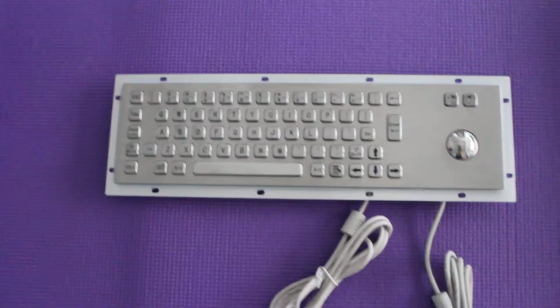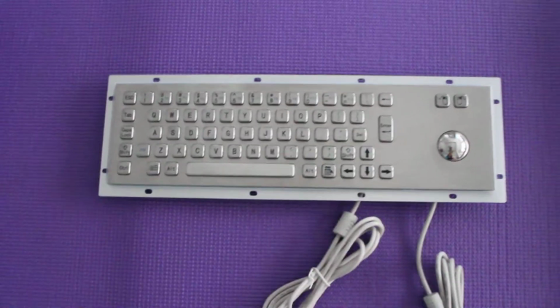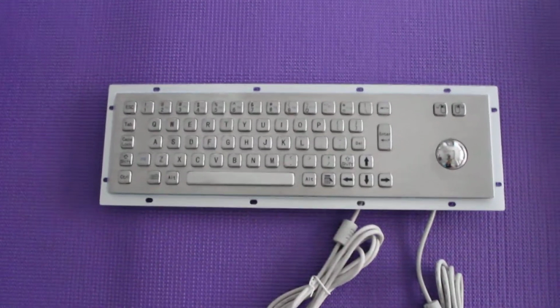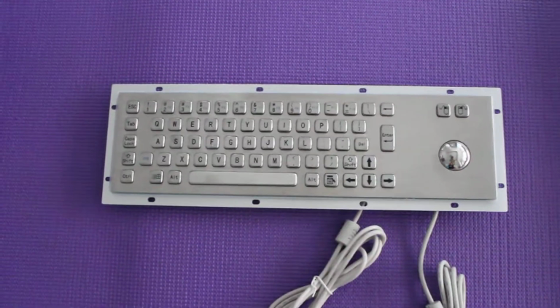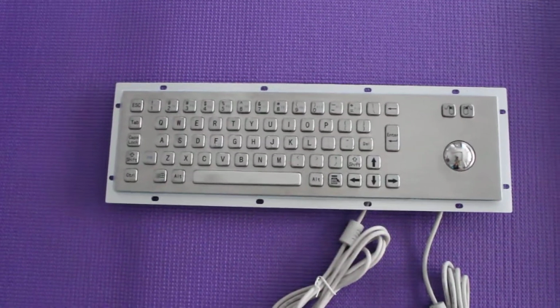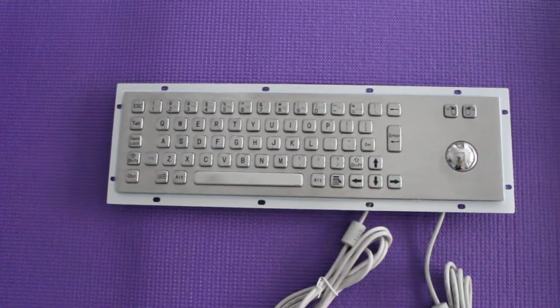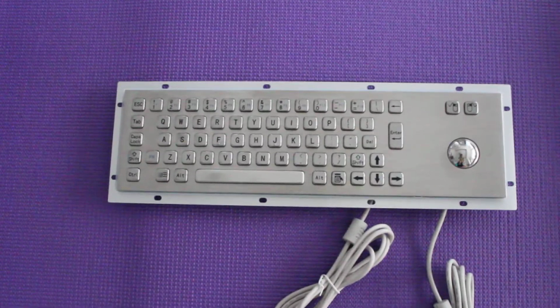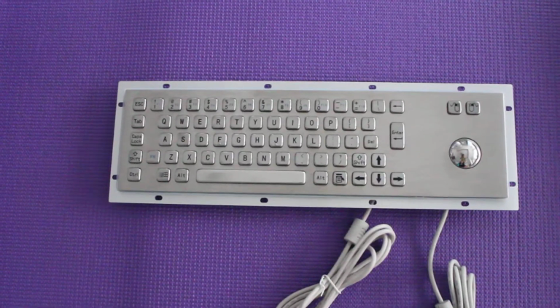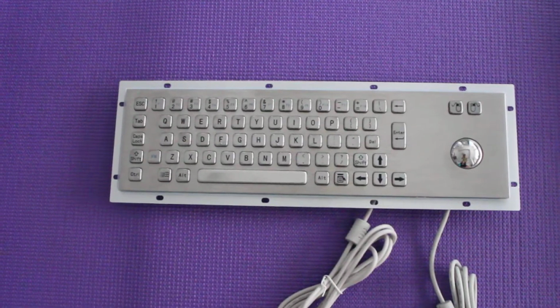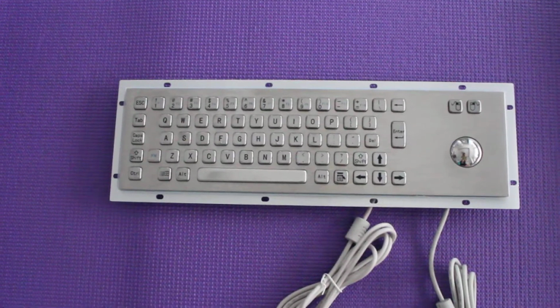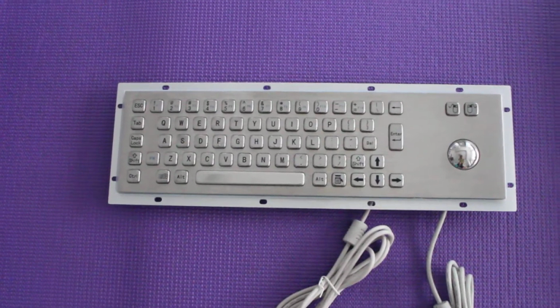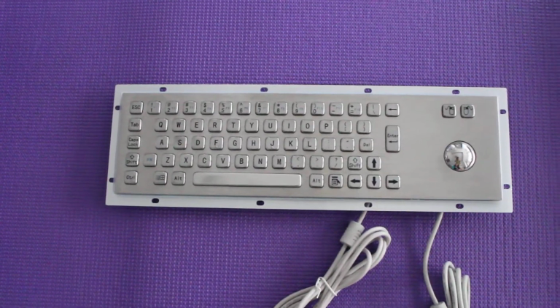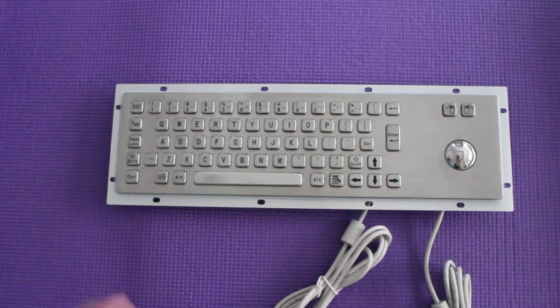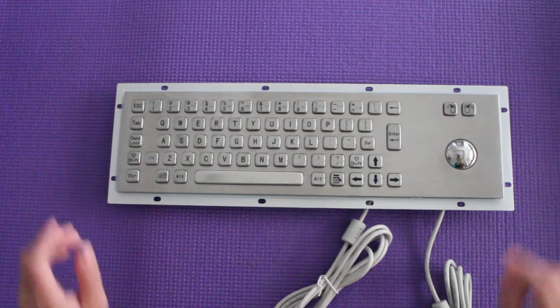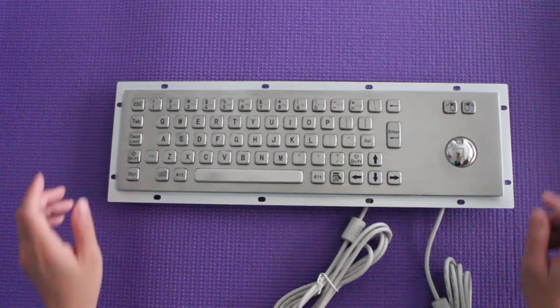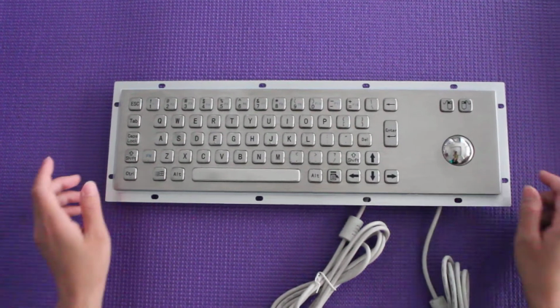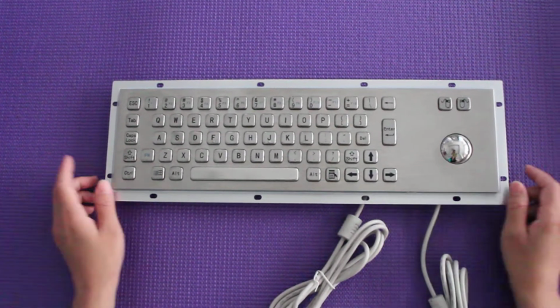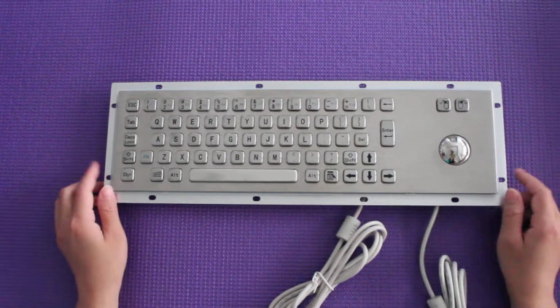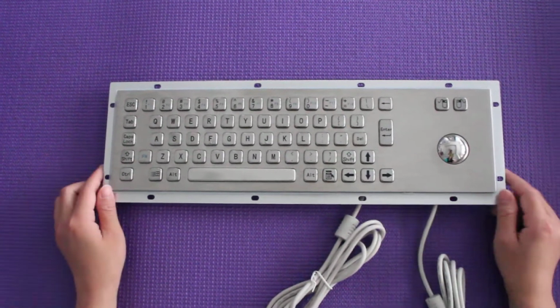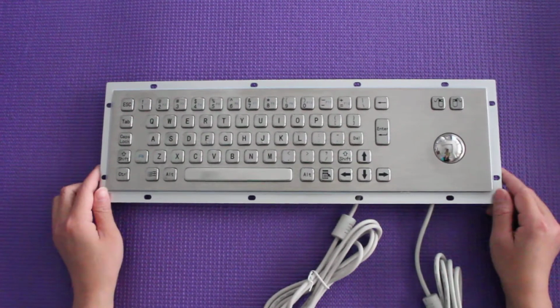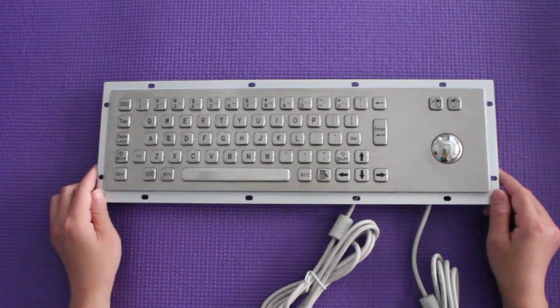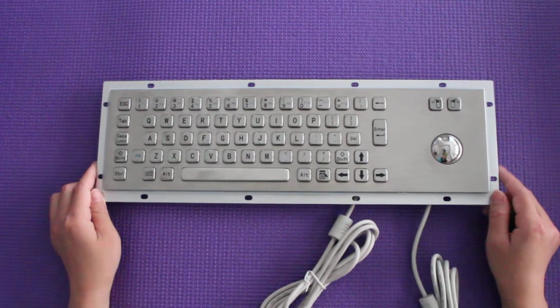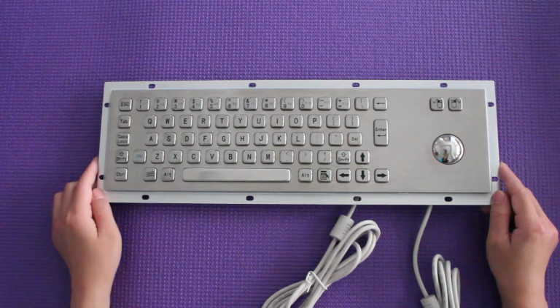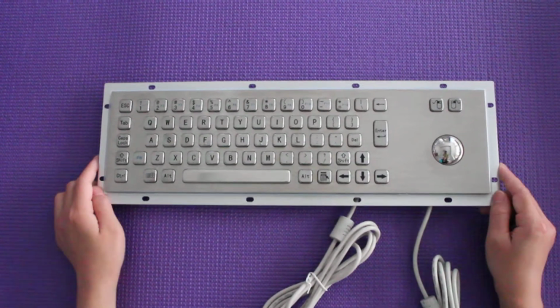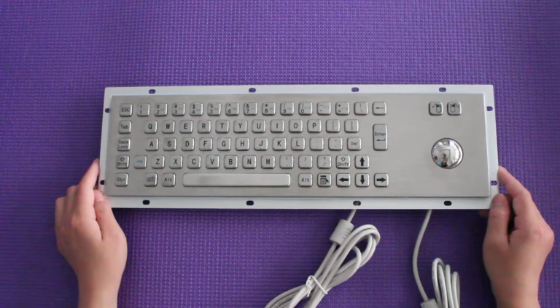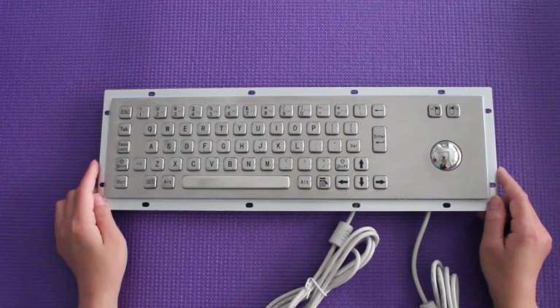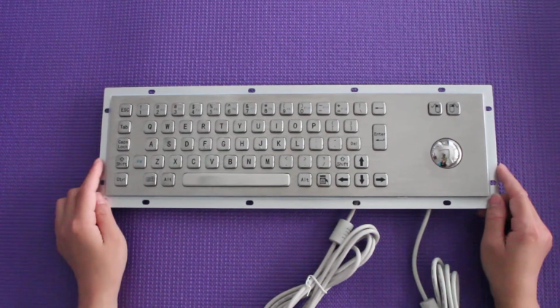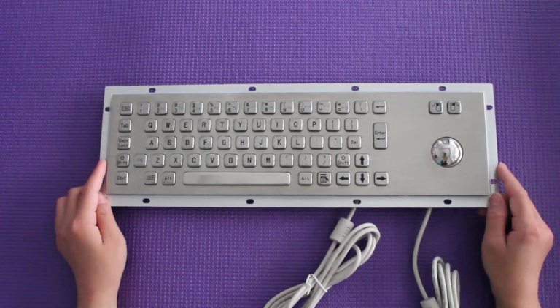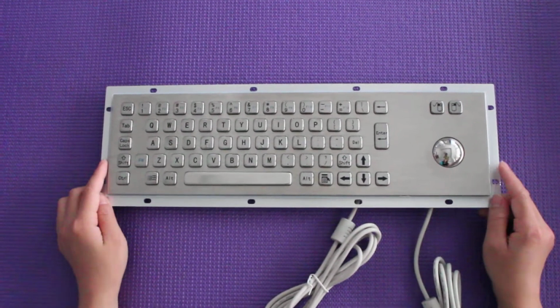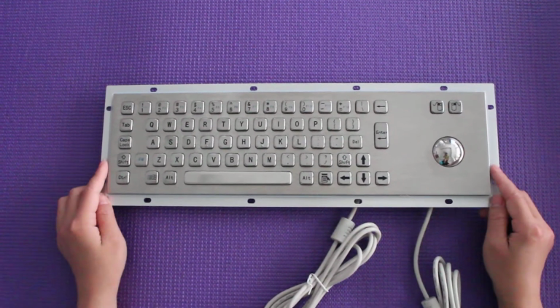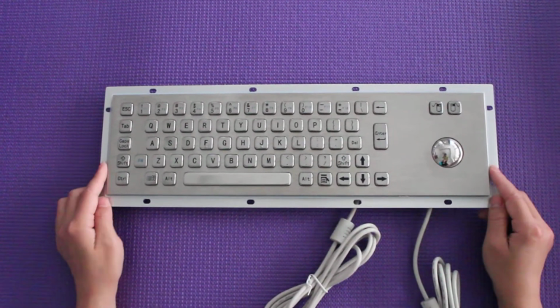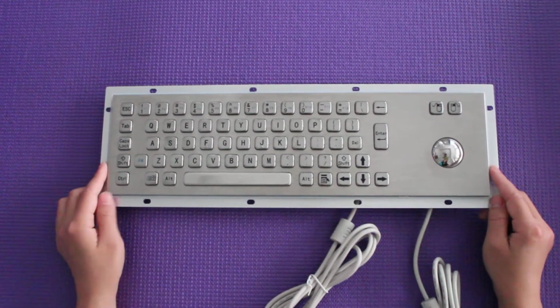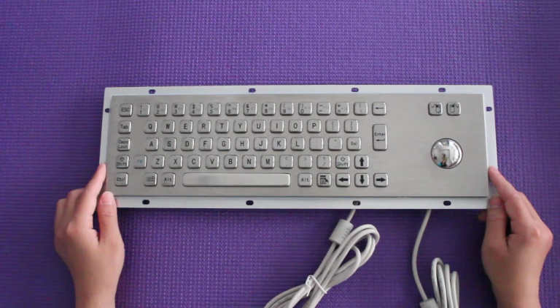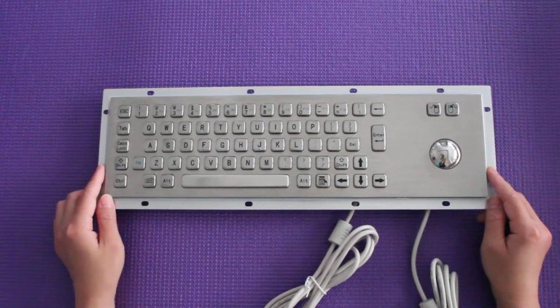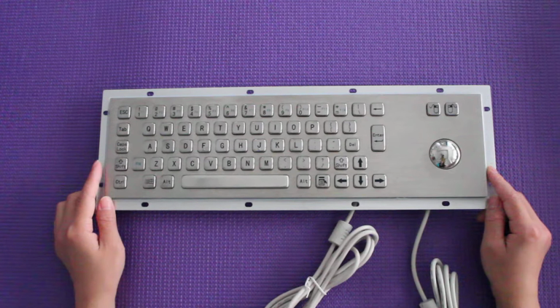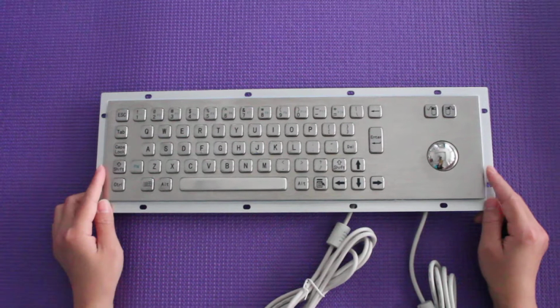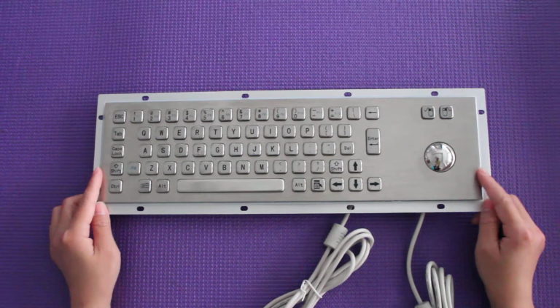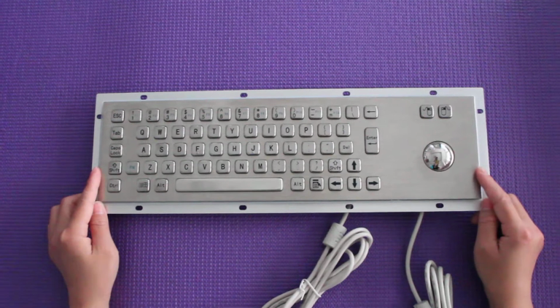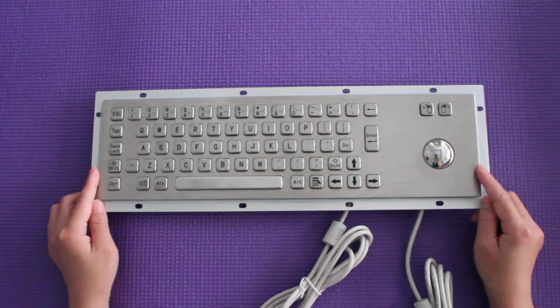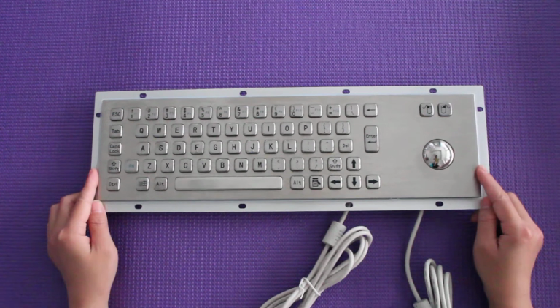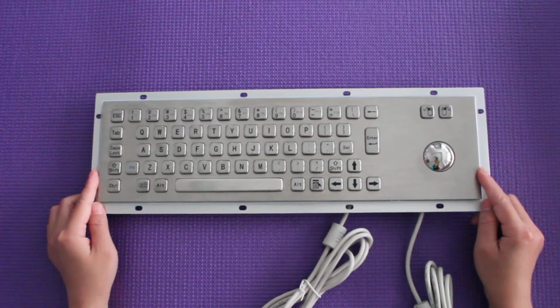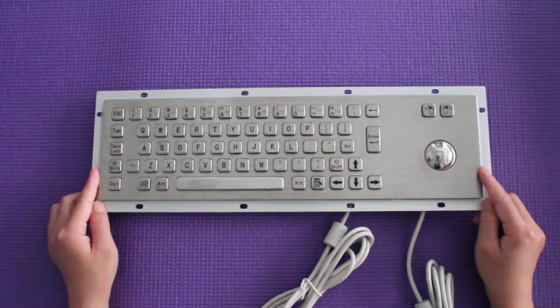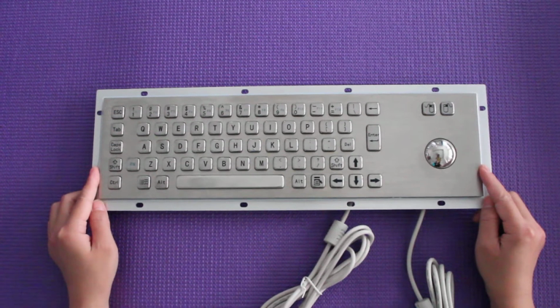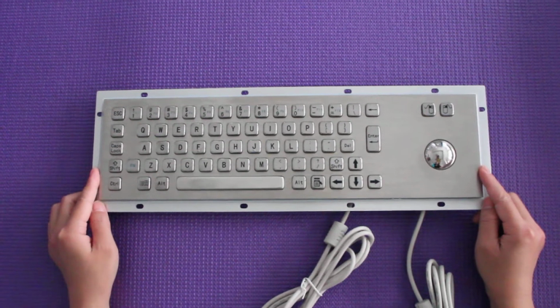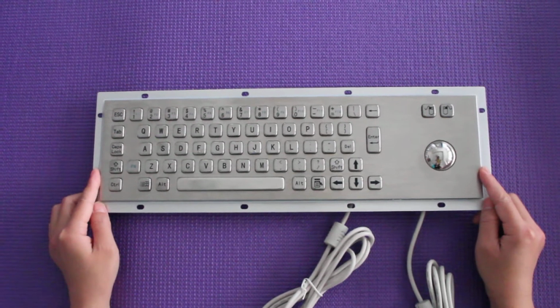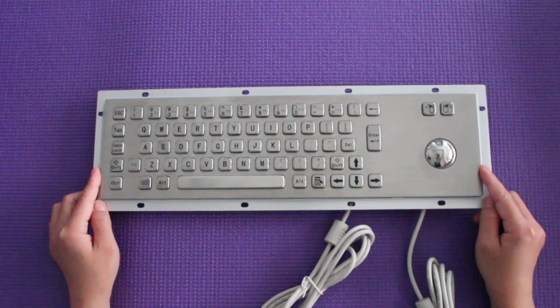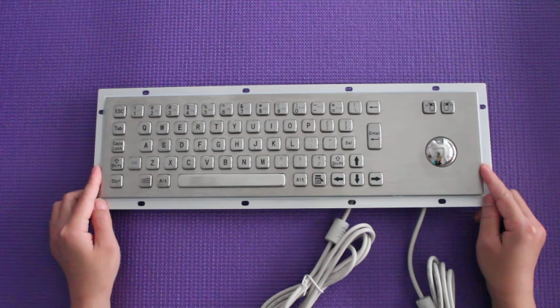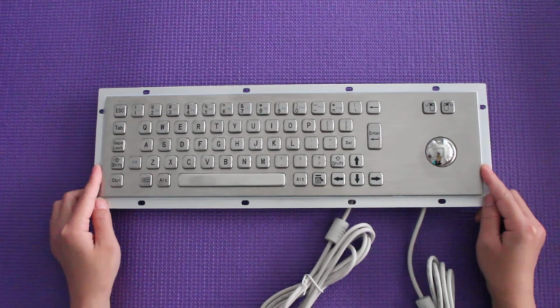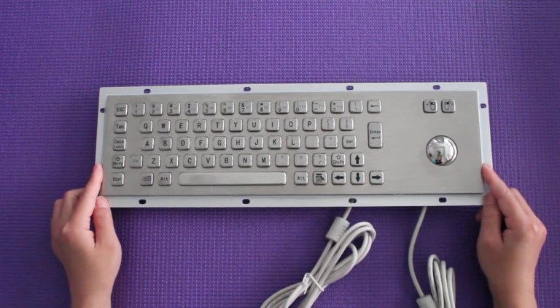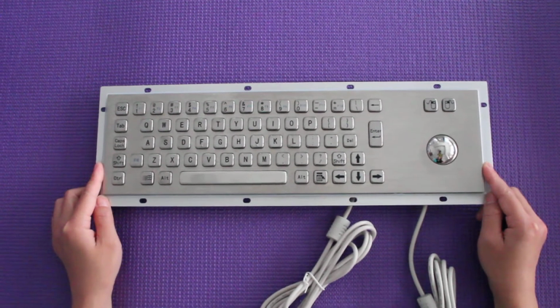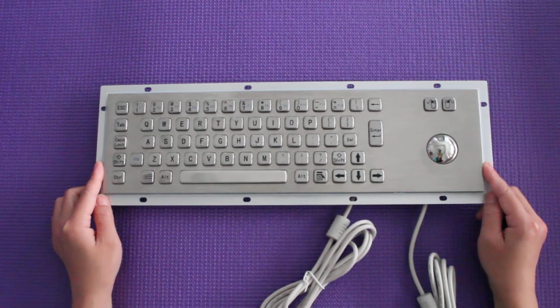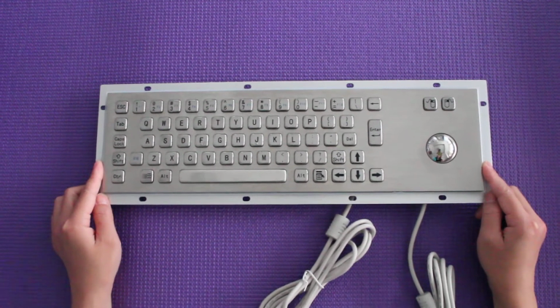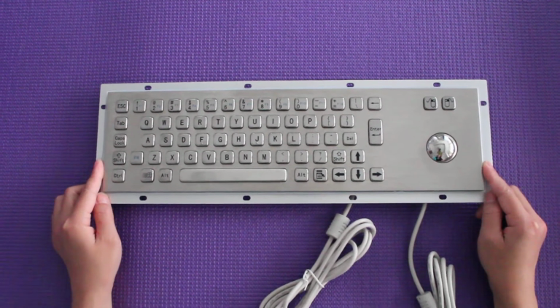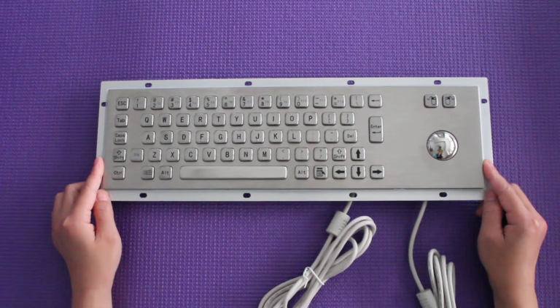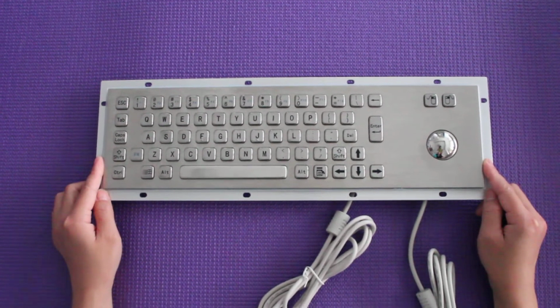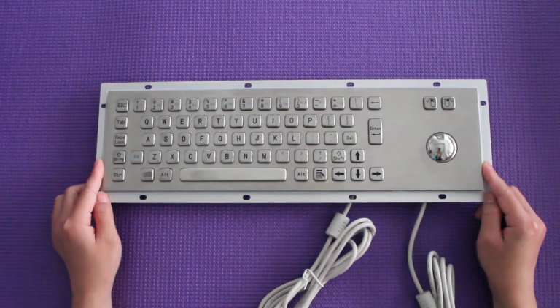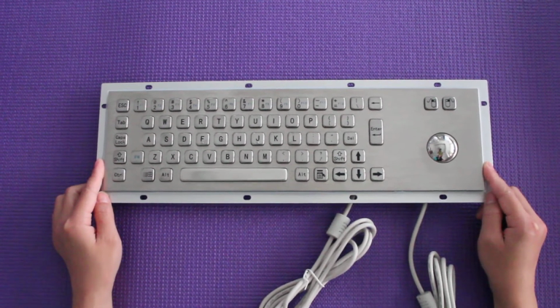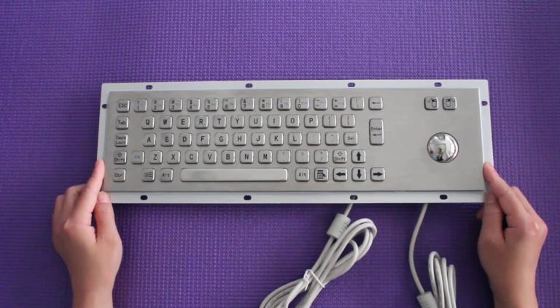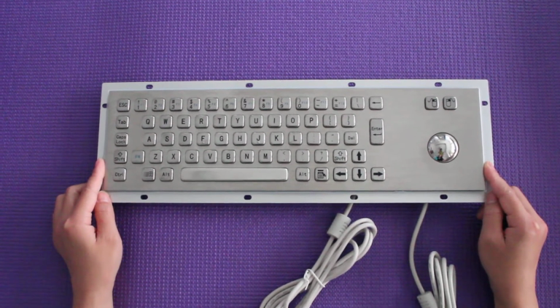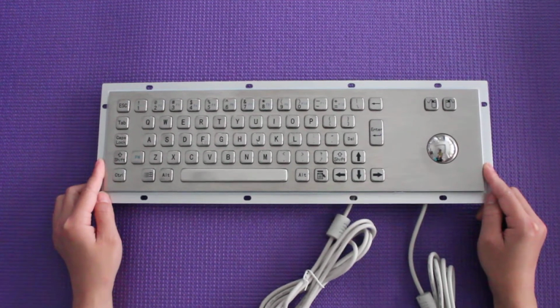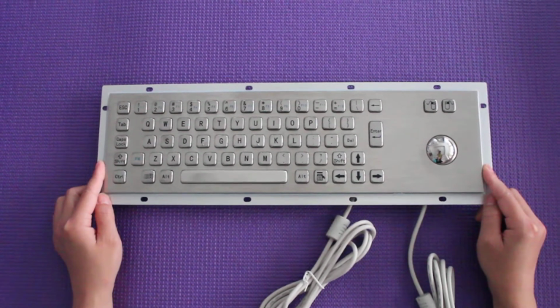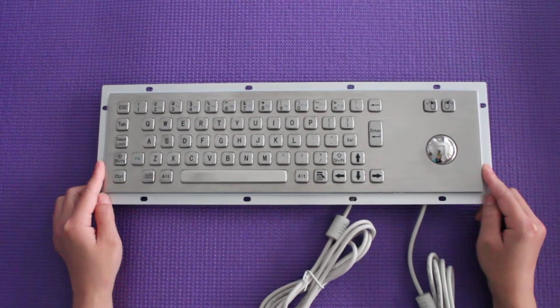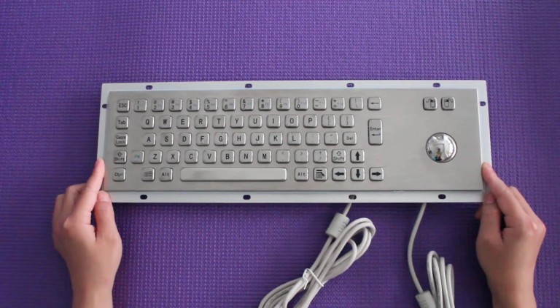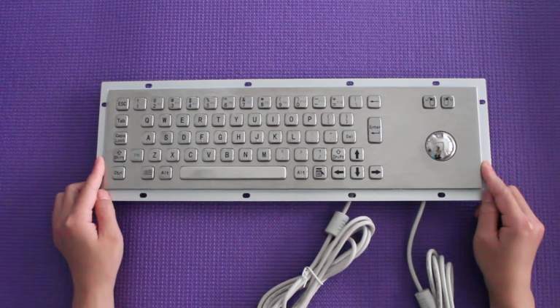Hello everybody! Now let me introduce our product: the Case Commander Chuckboard Keyboard, with details to you.